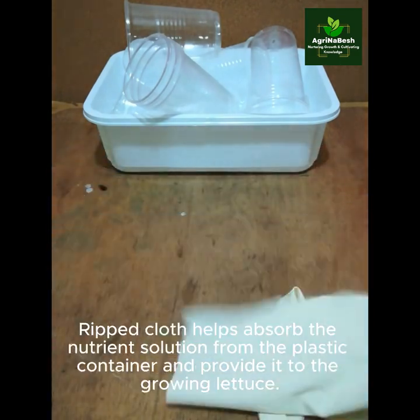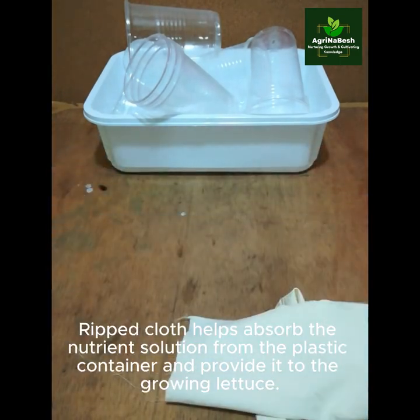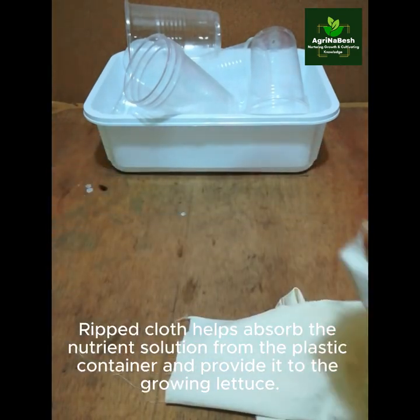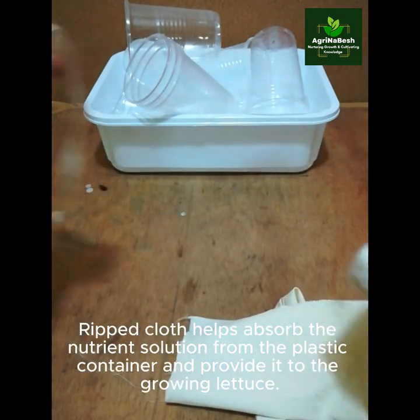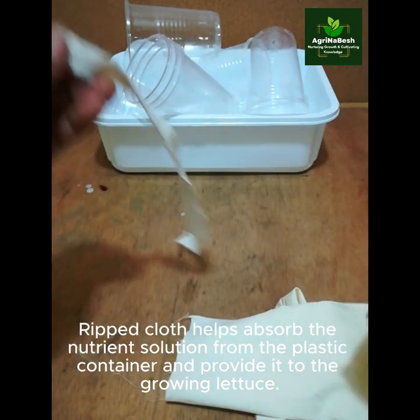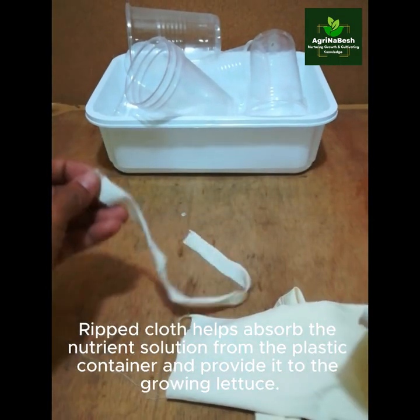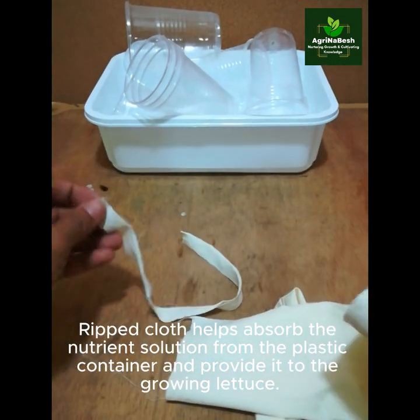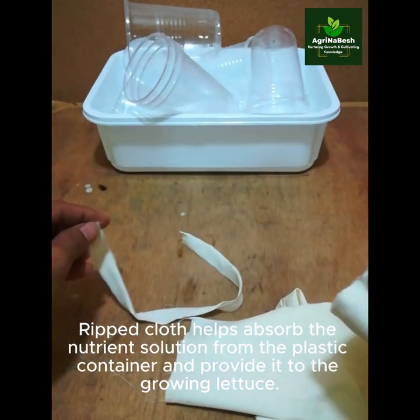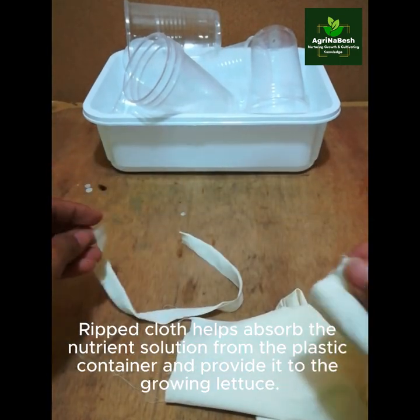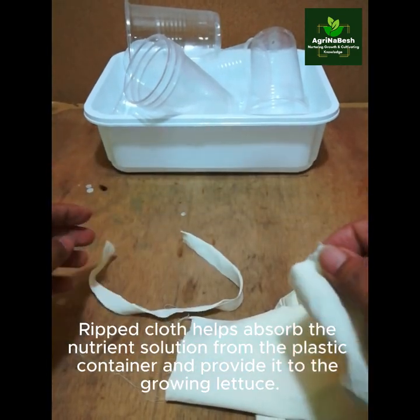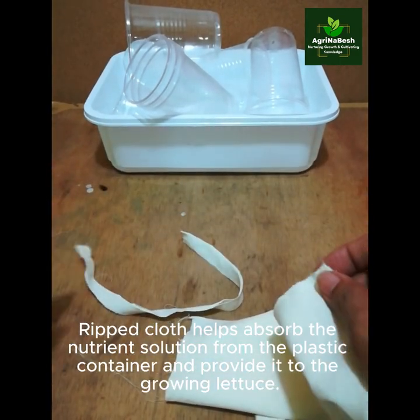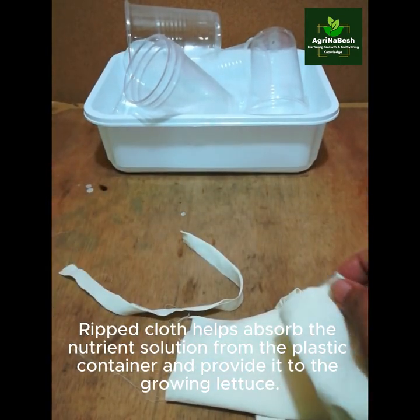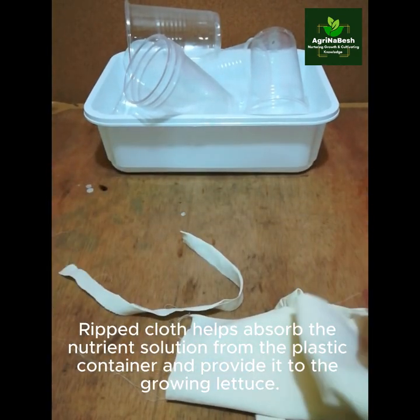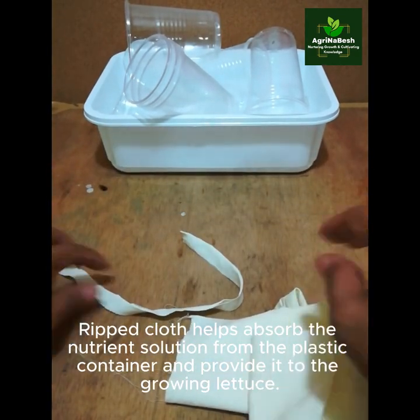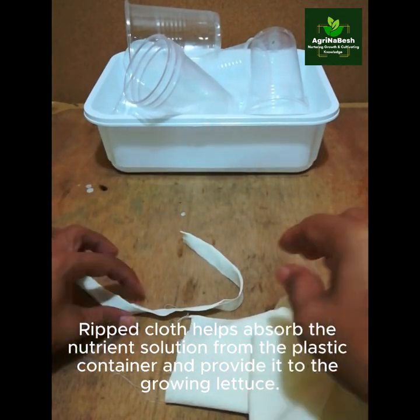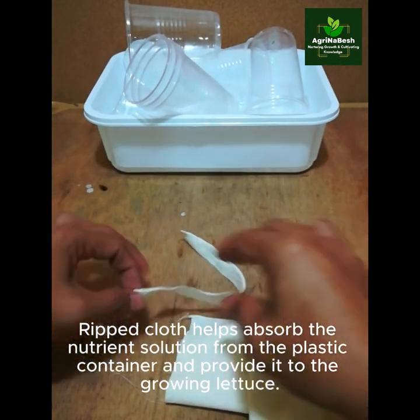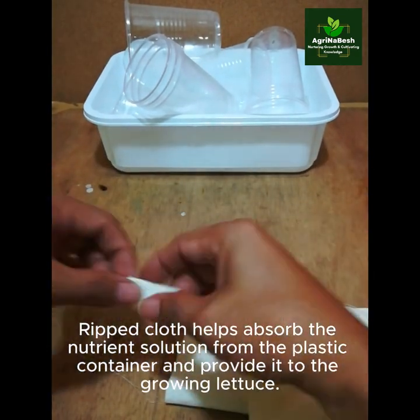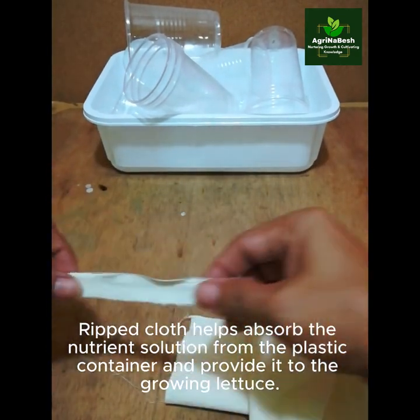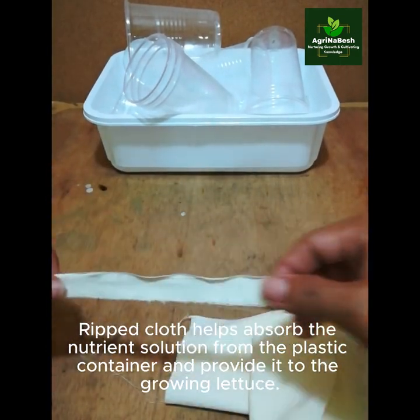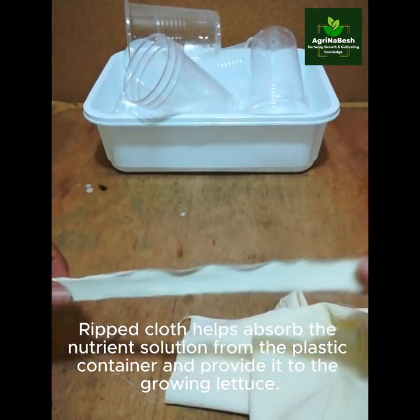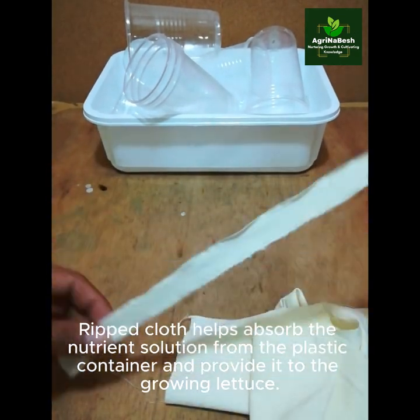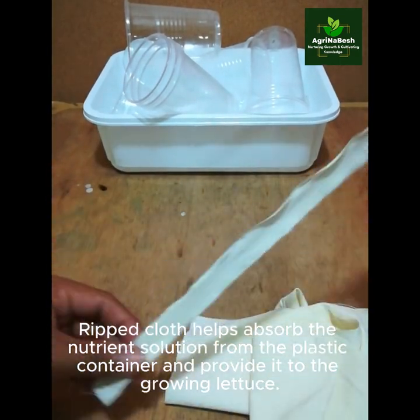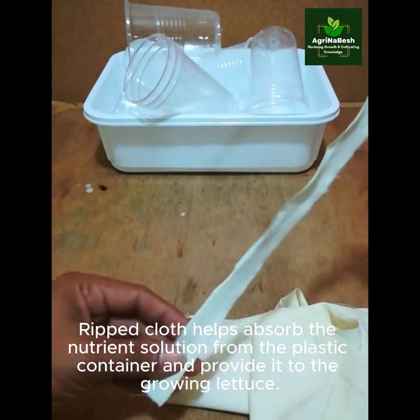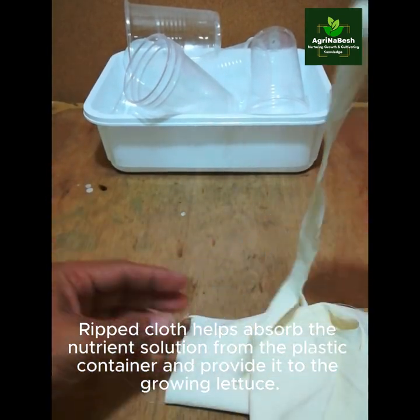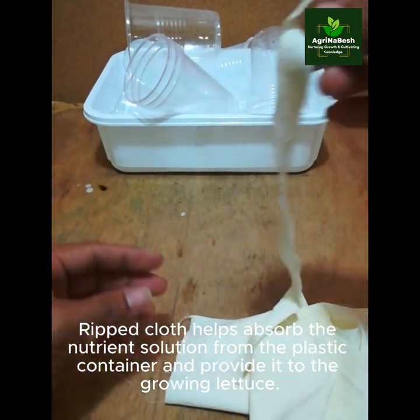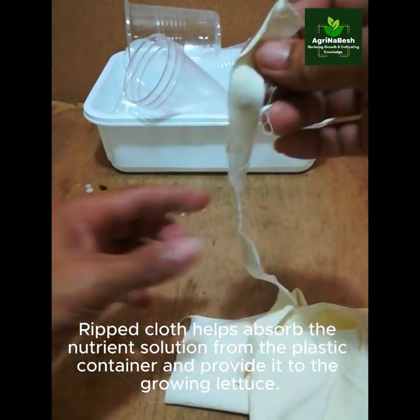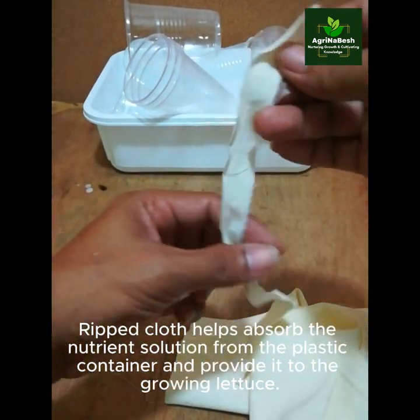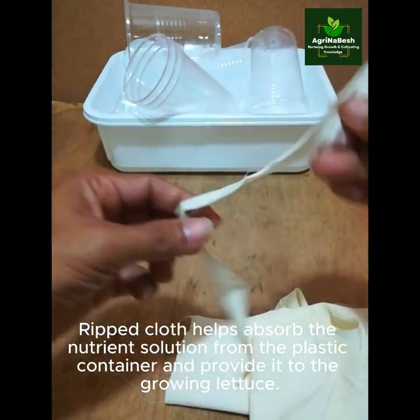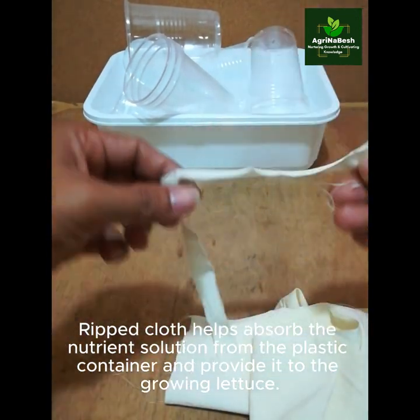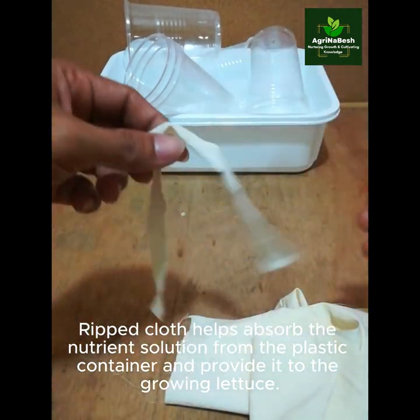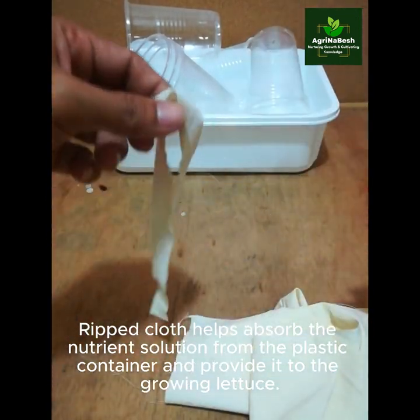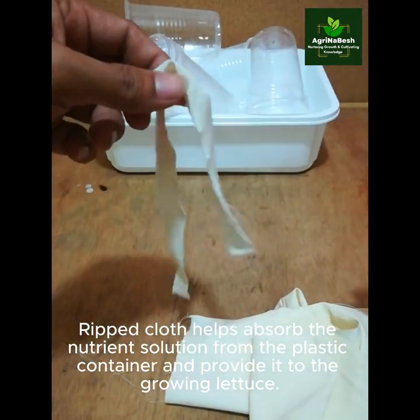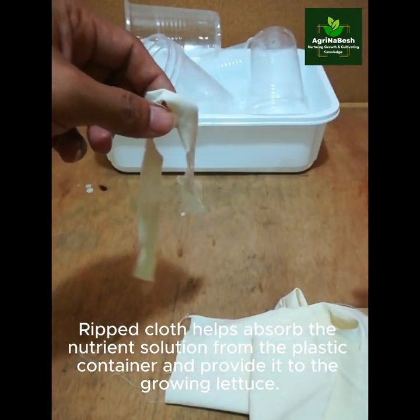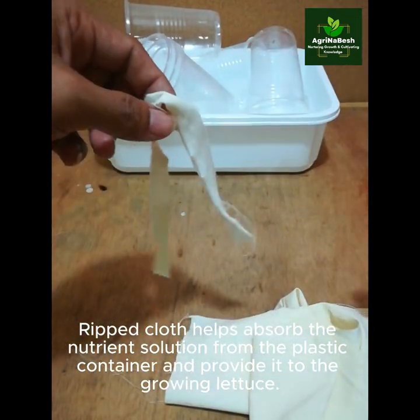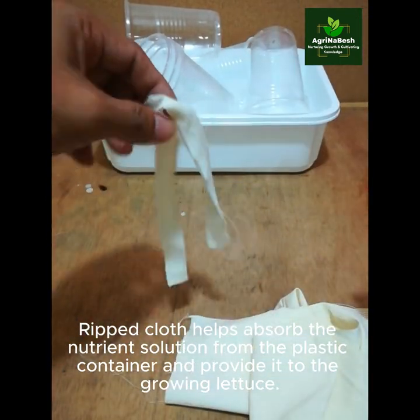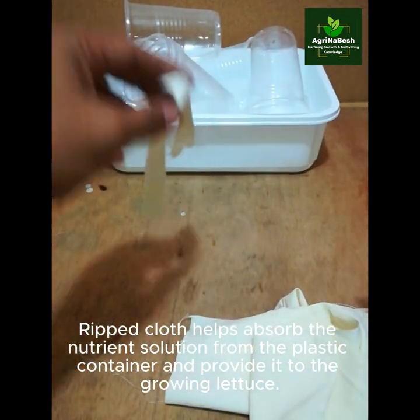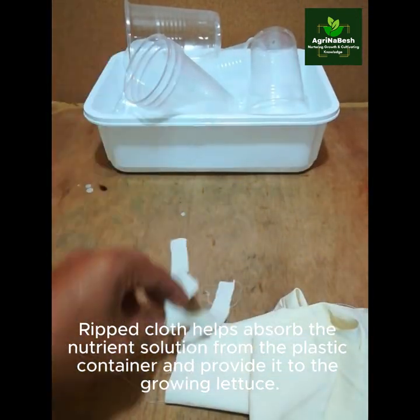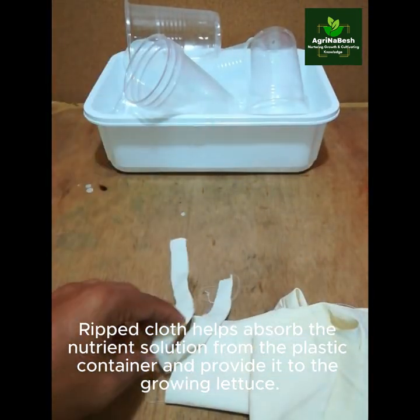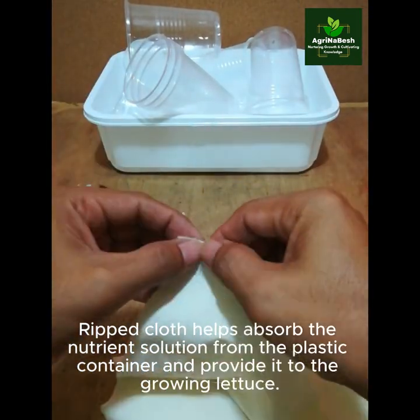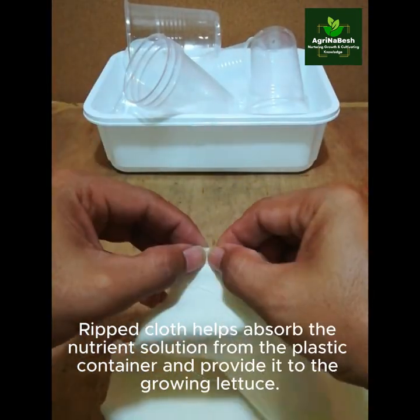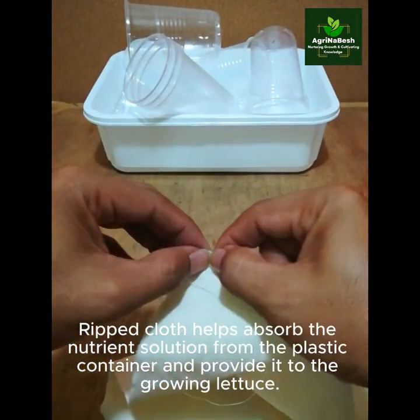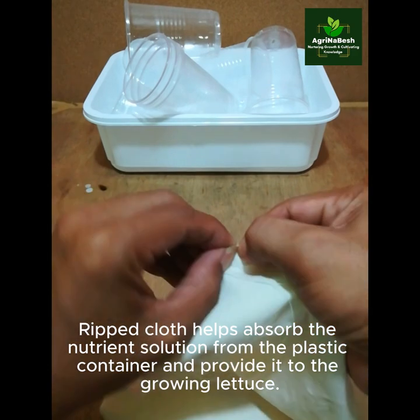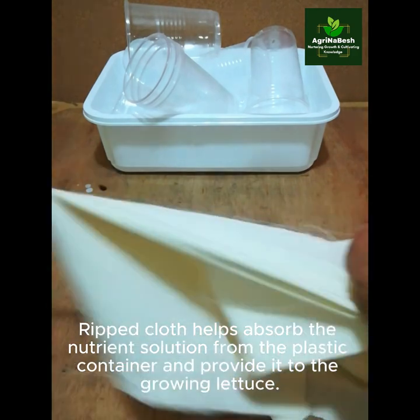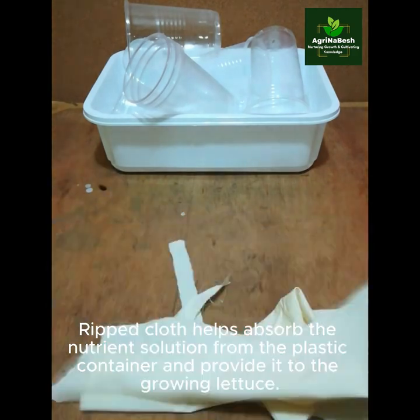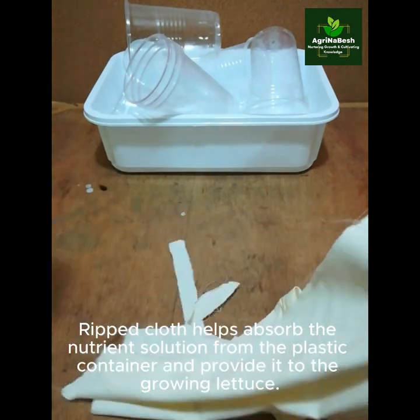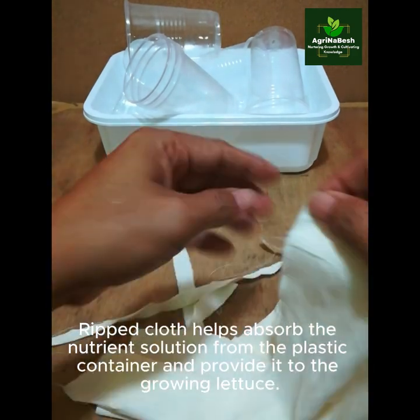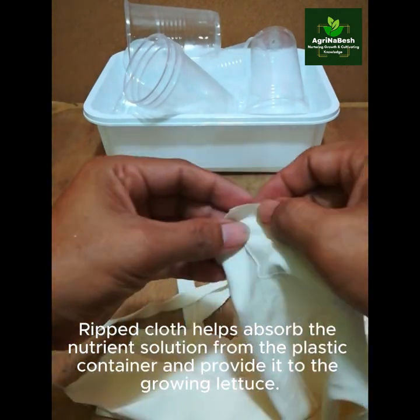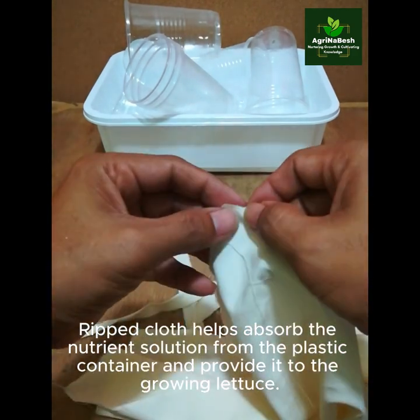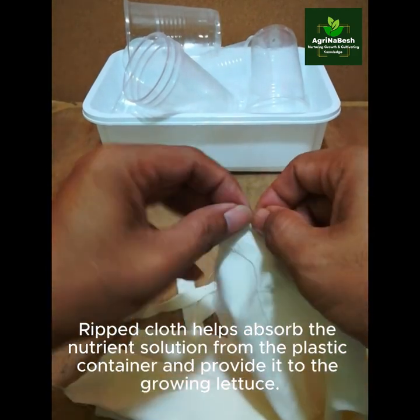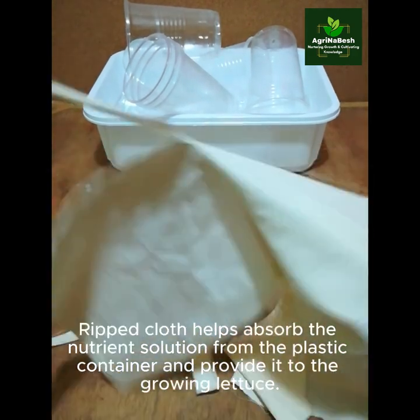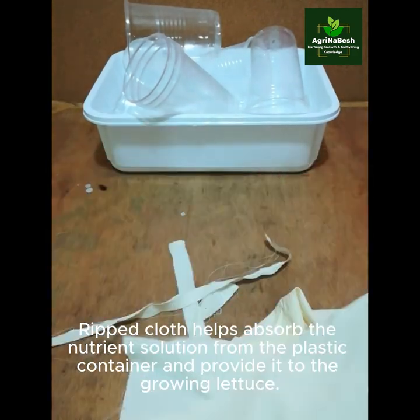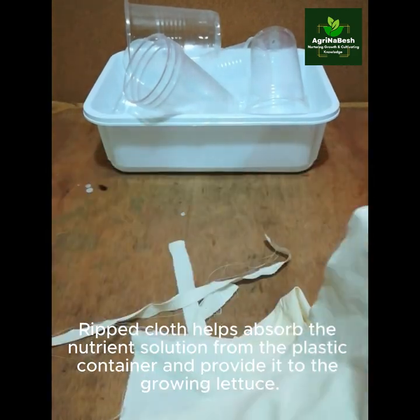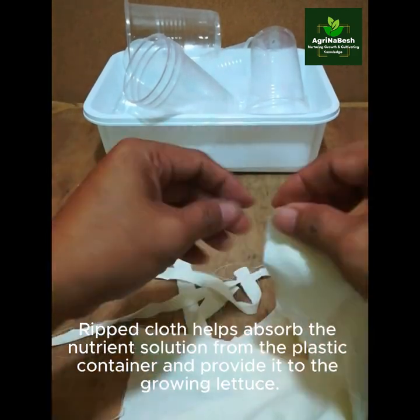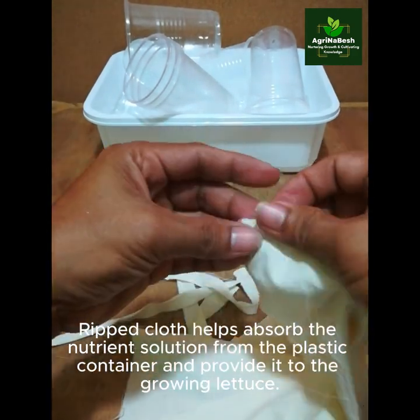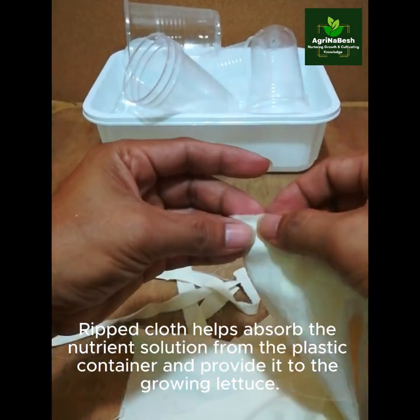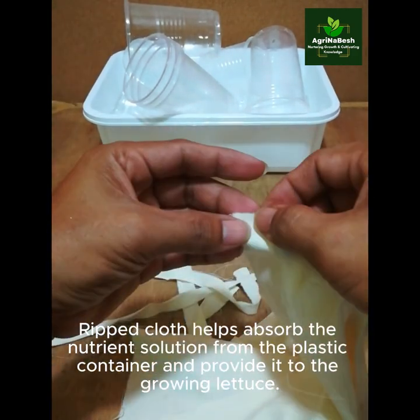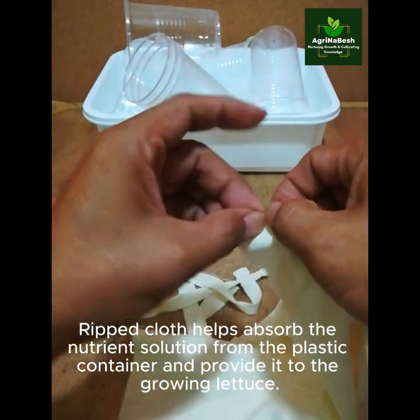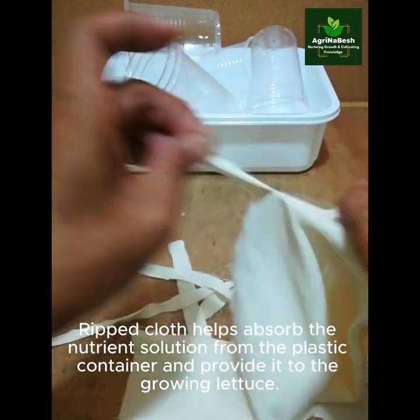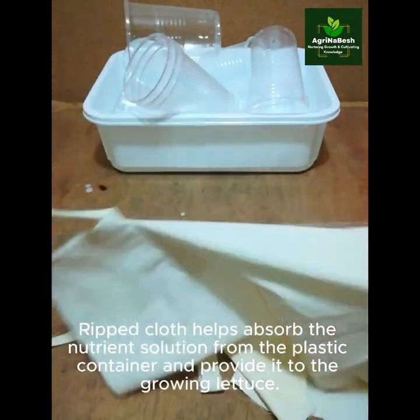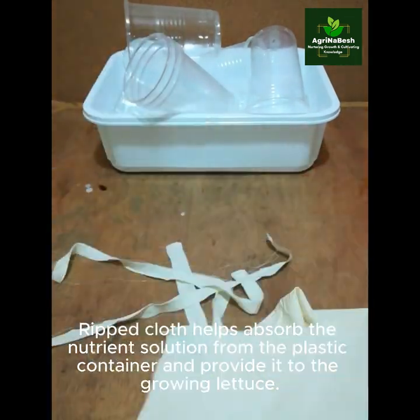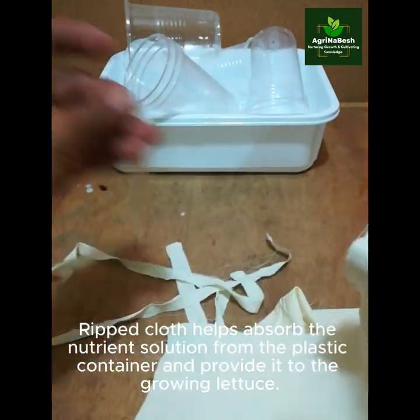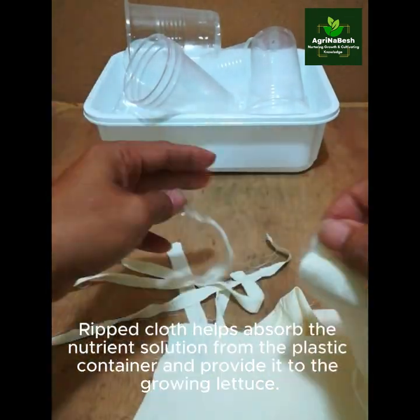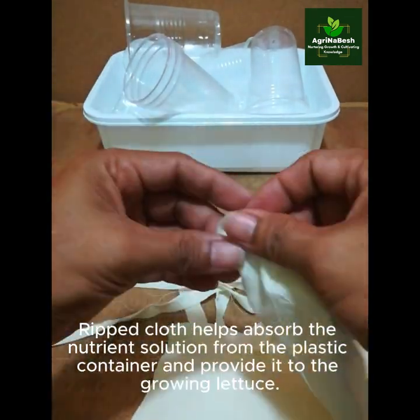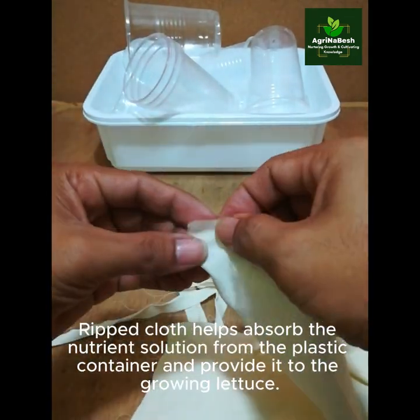Ripped cloth helps absorb the nutrient solution from the plastic container and provides it to the growing lettuce.